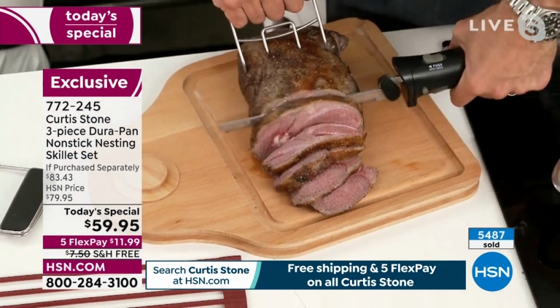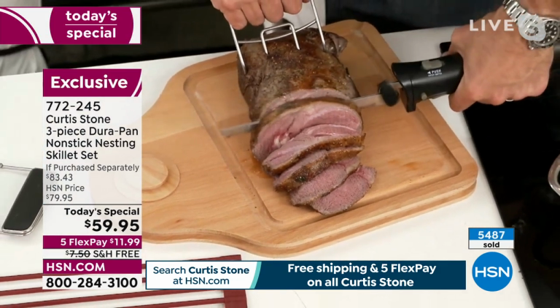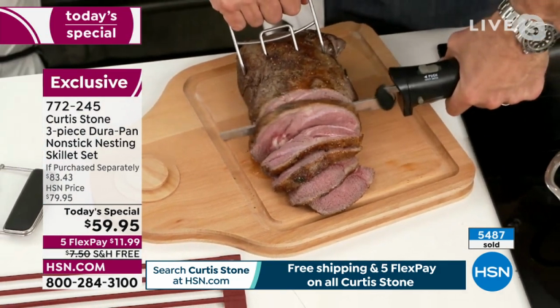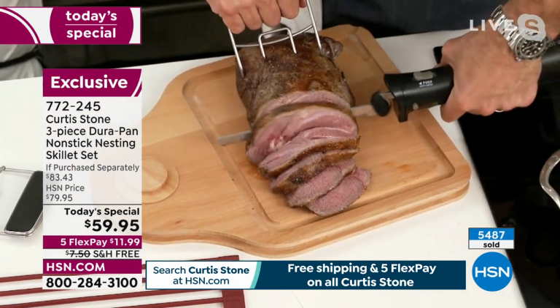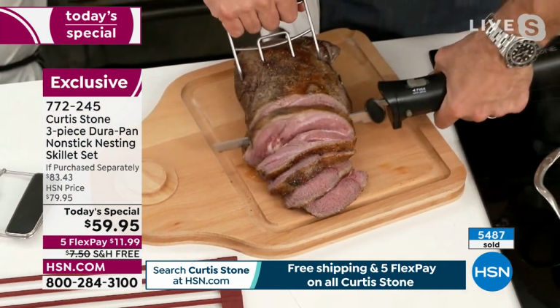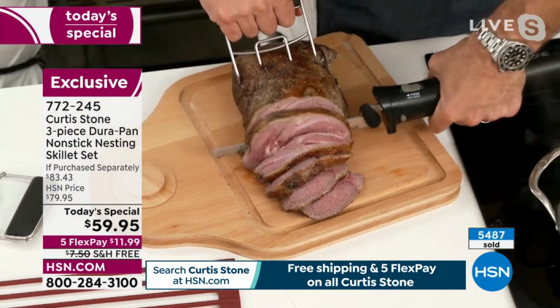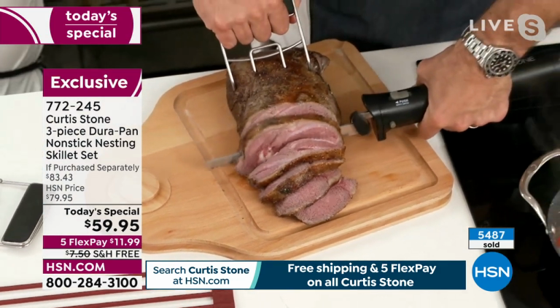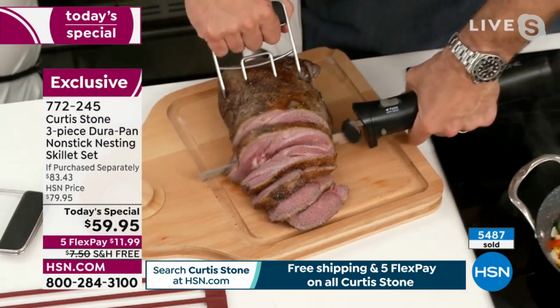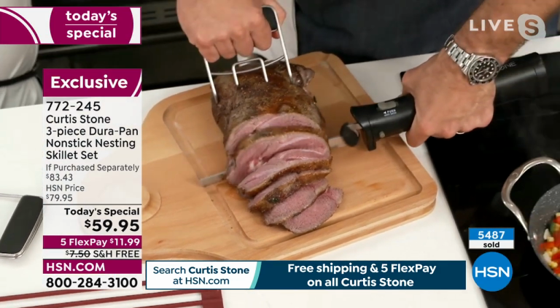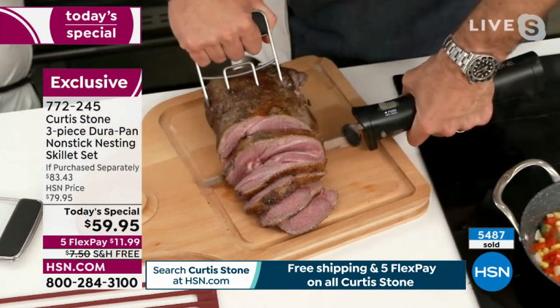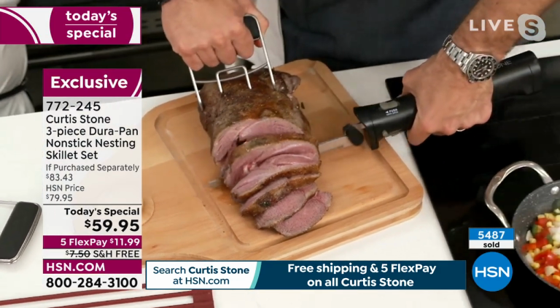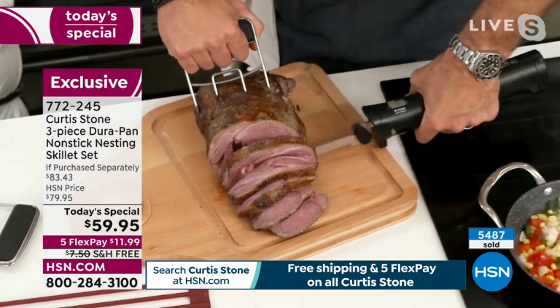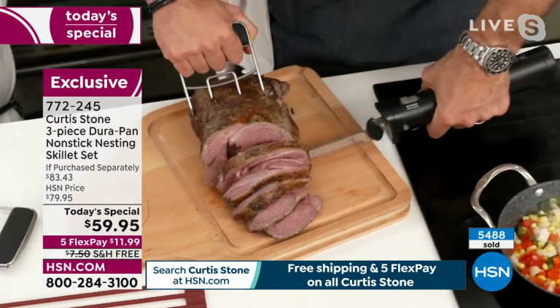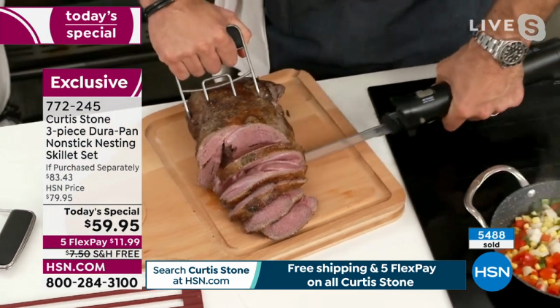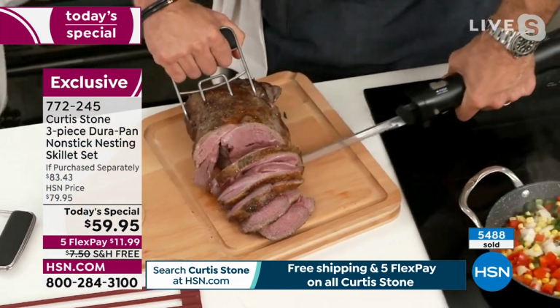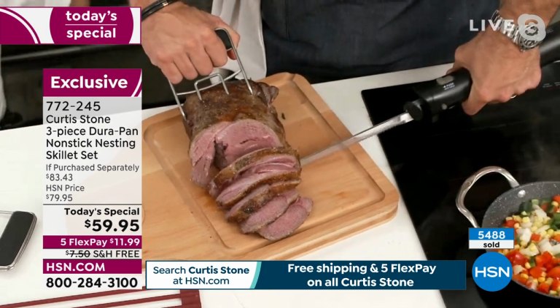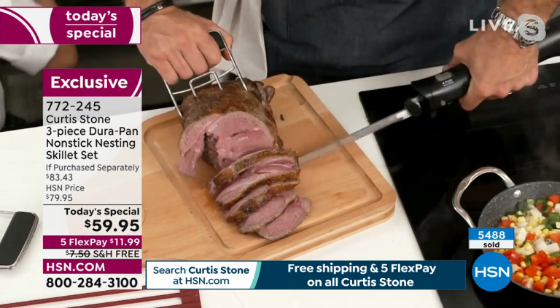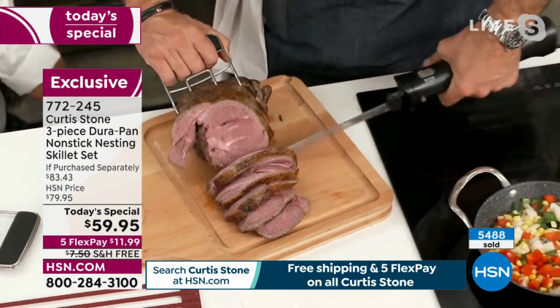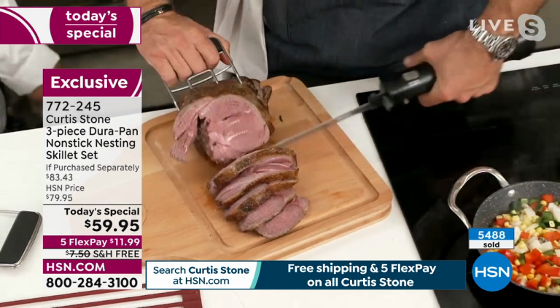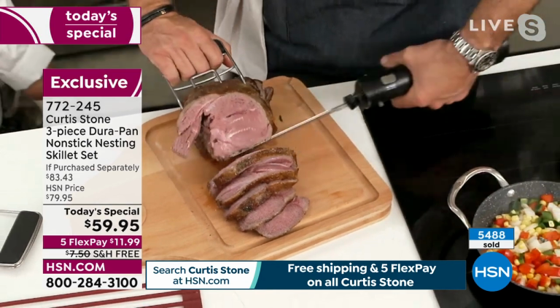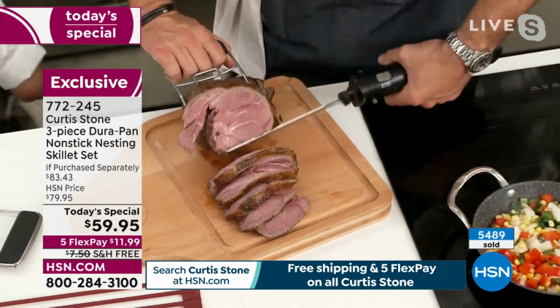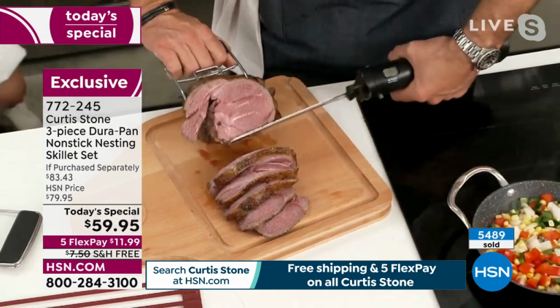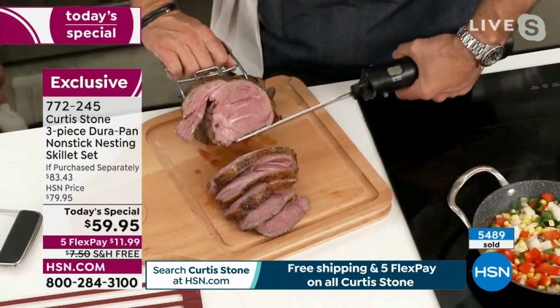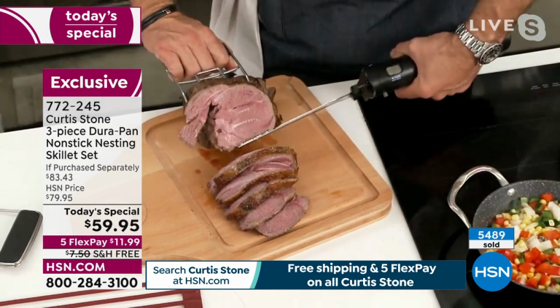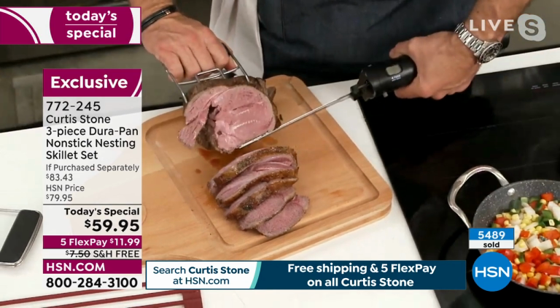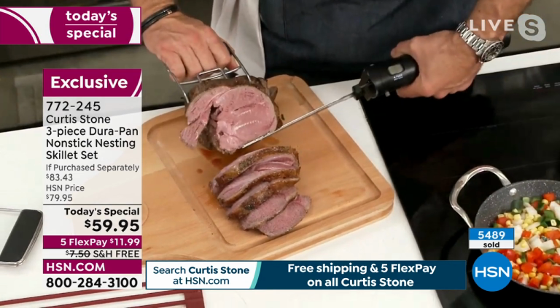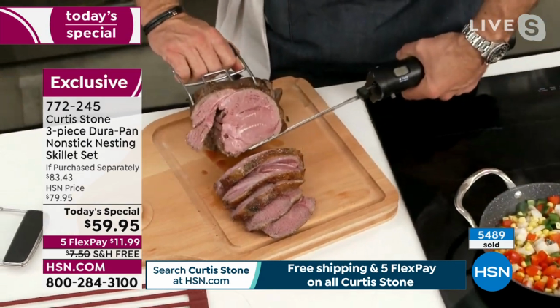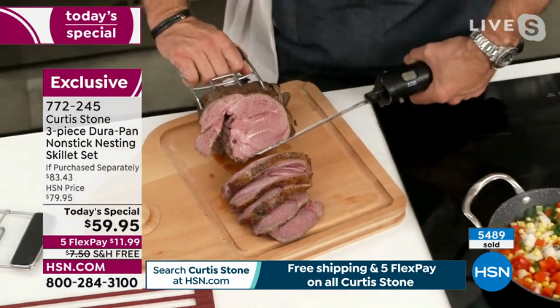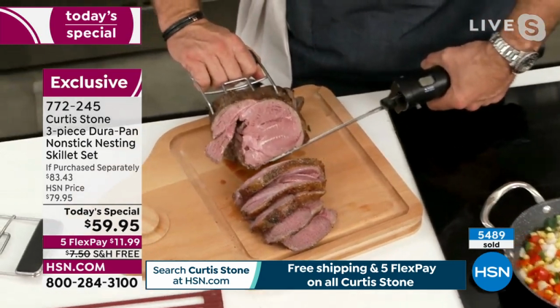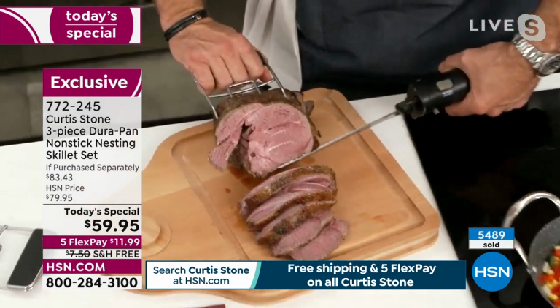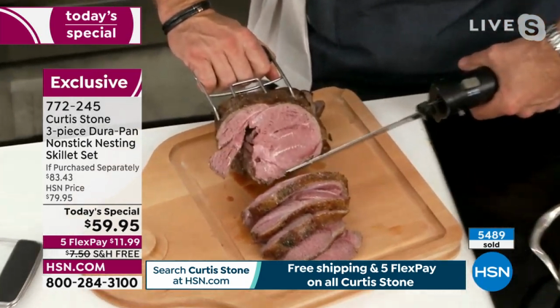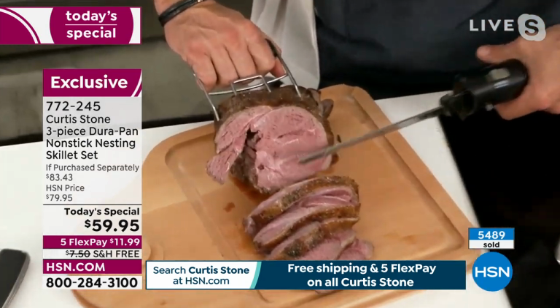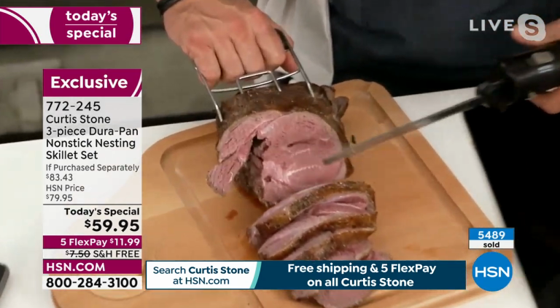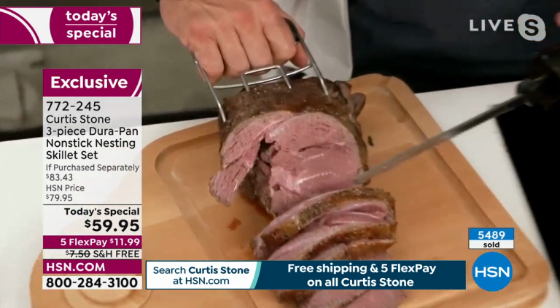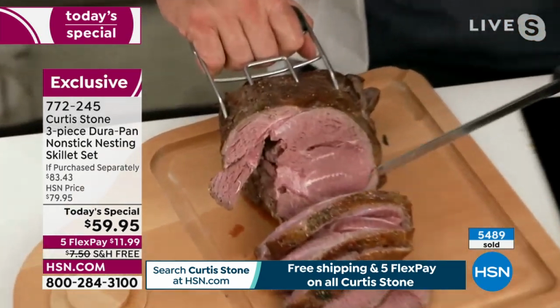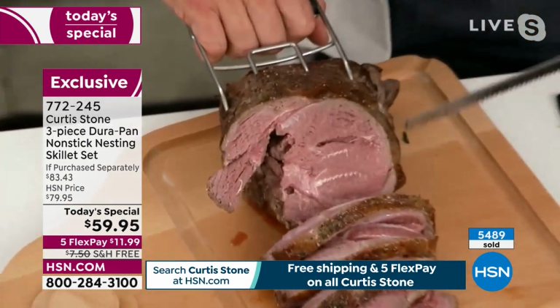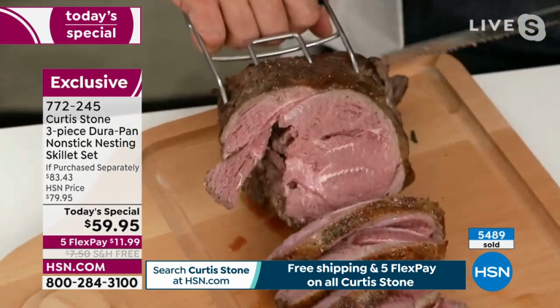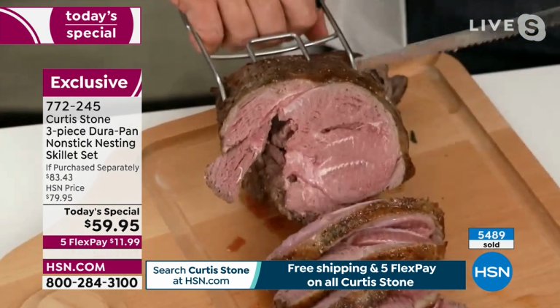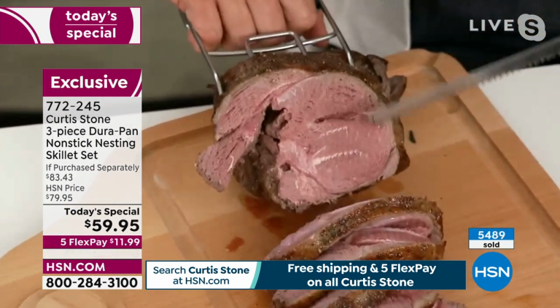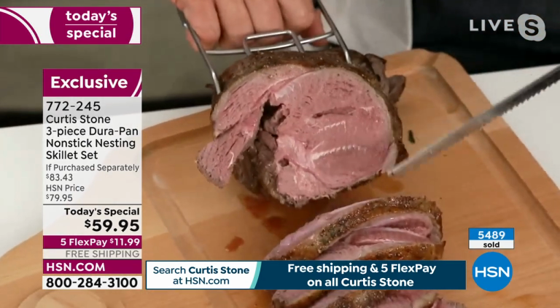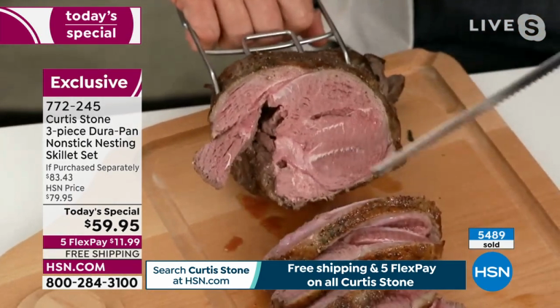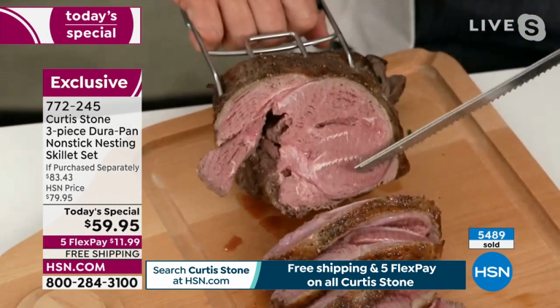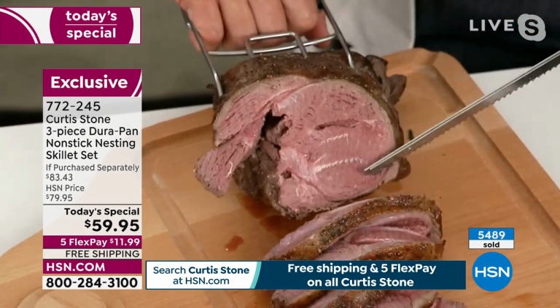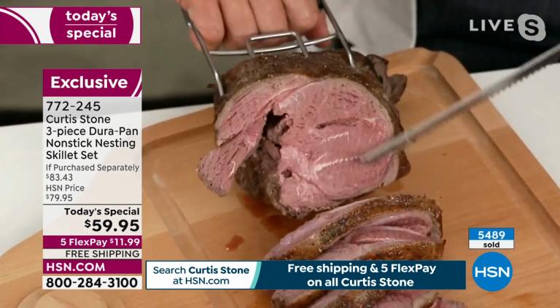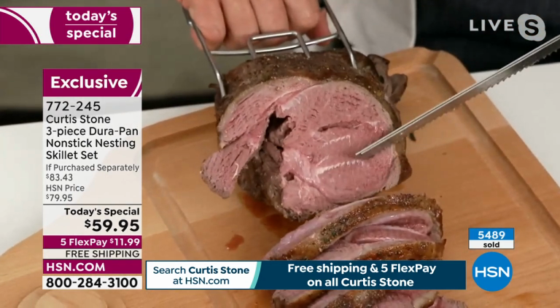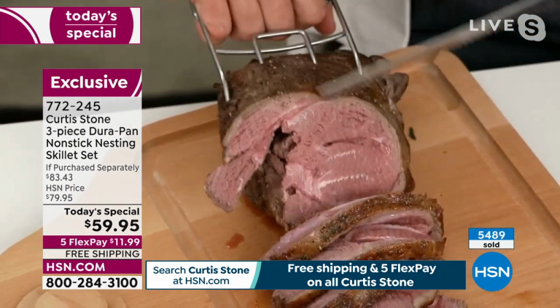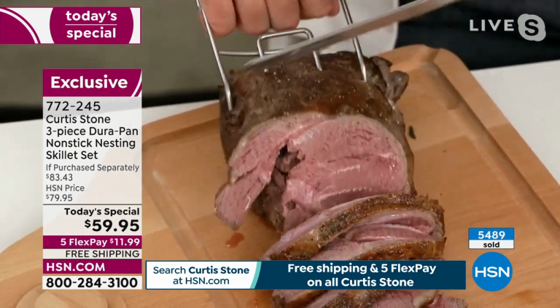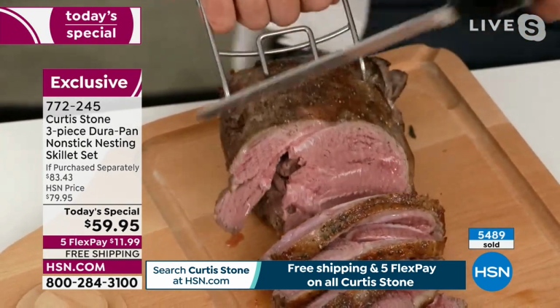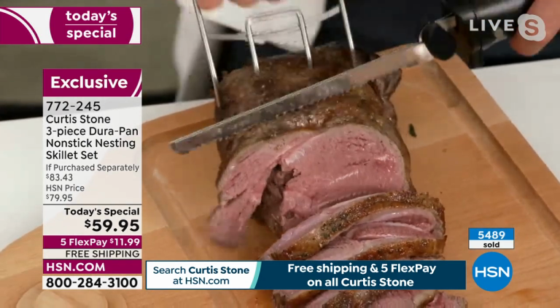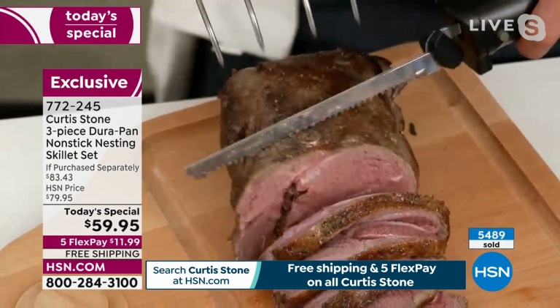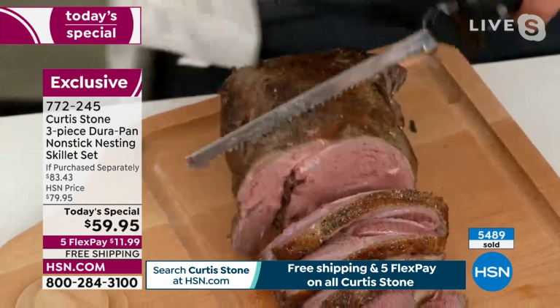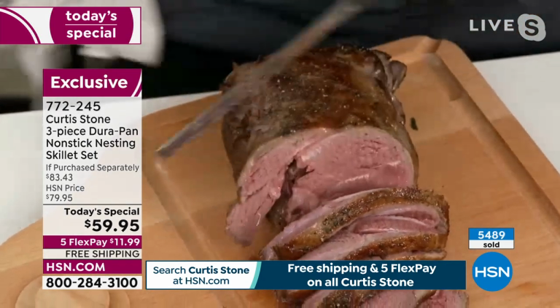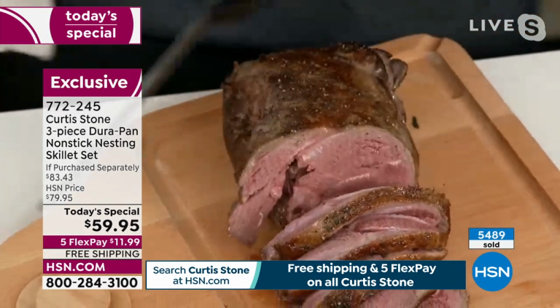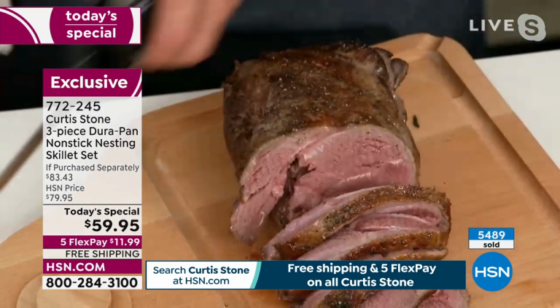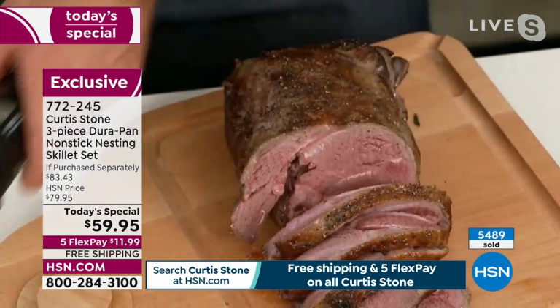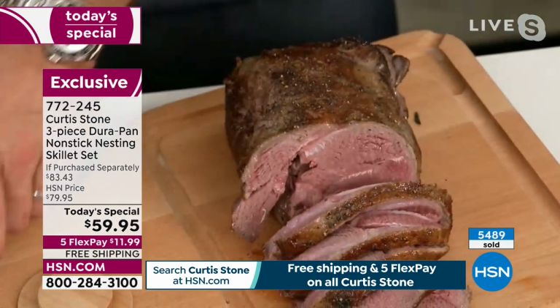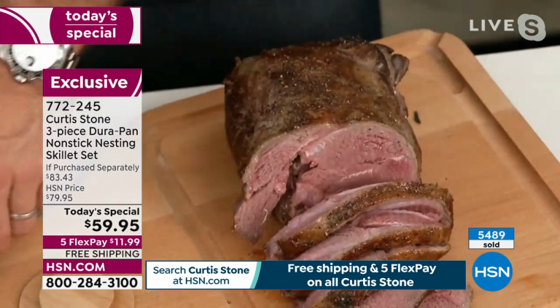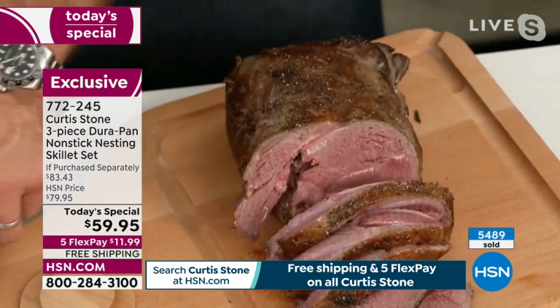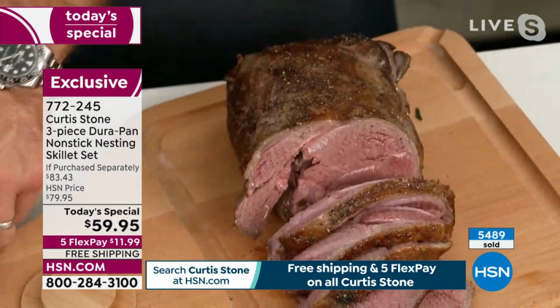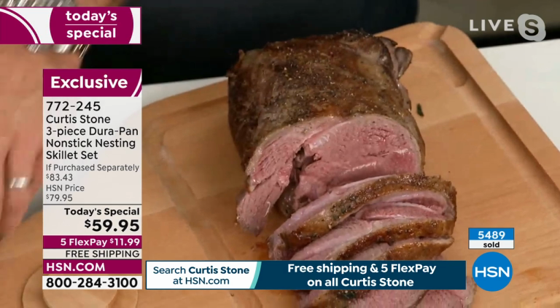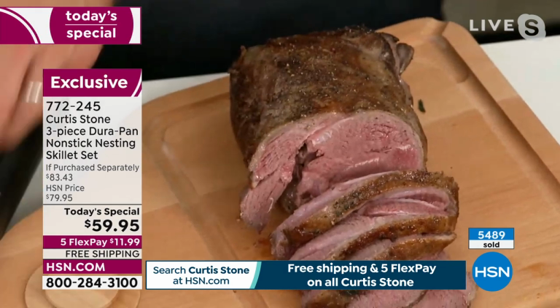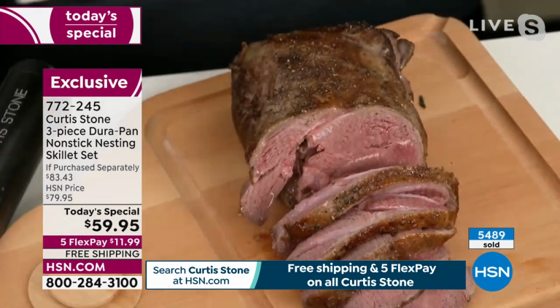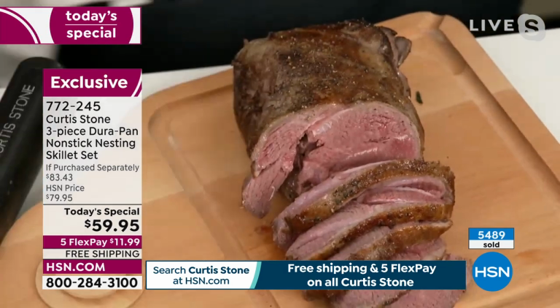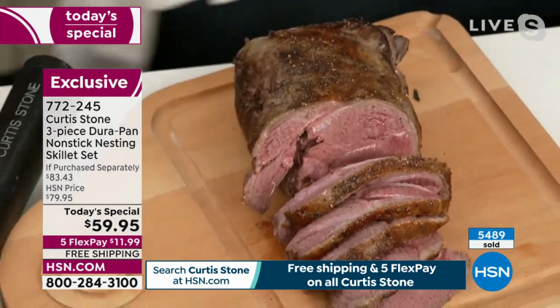Oh, that's beautiful. I know this was perfectly cooked because I used my thermometer. That beautiful lamb — if you're into lamb for Easter, look no further, we've got you covered at hsn.com.